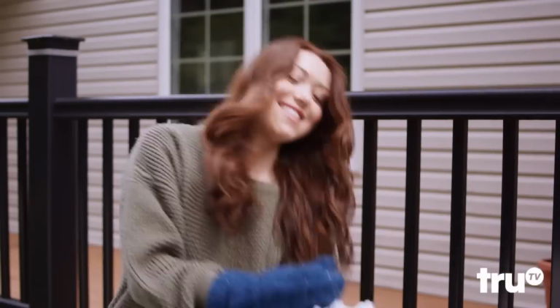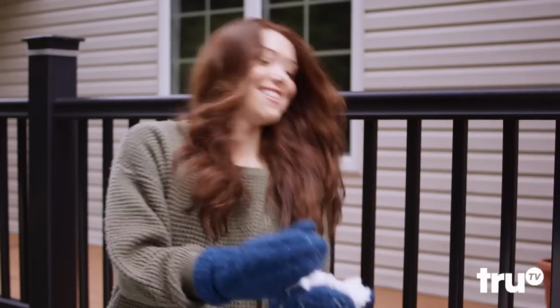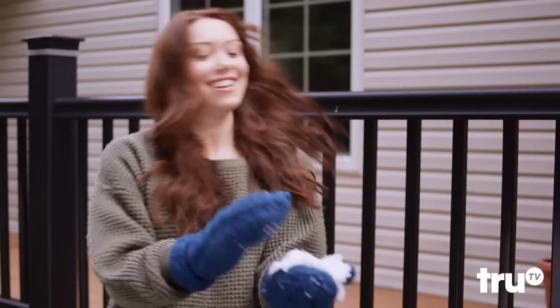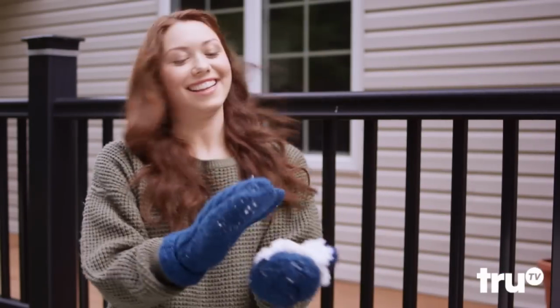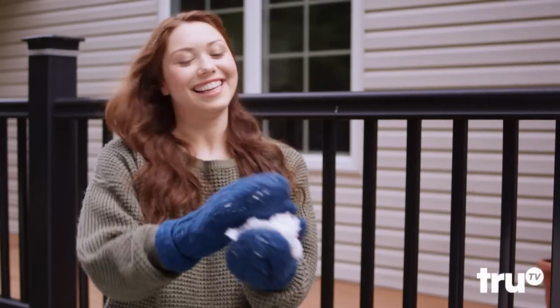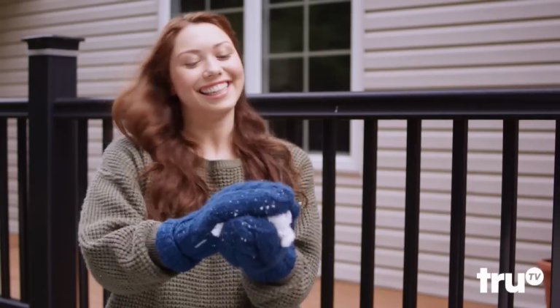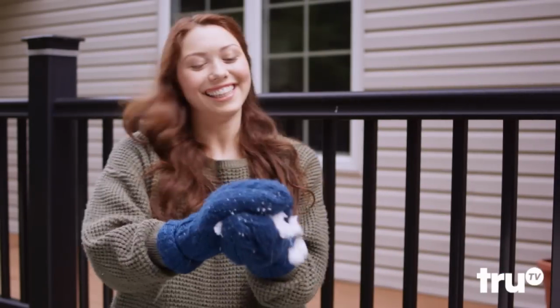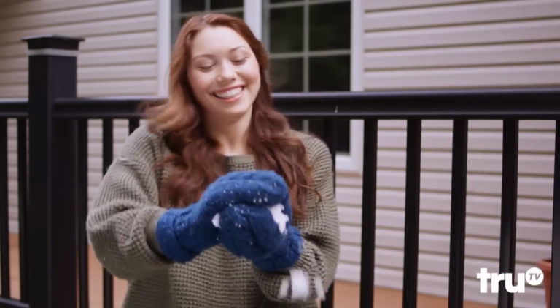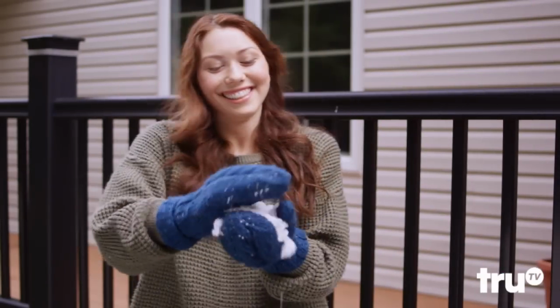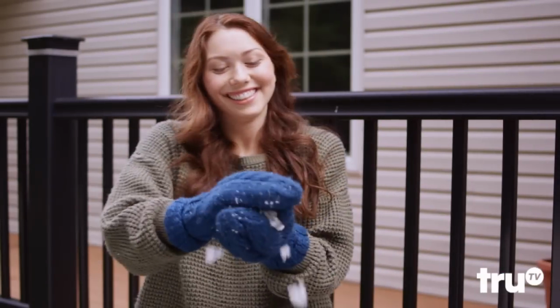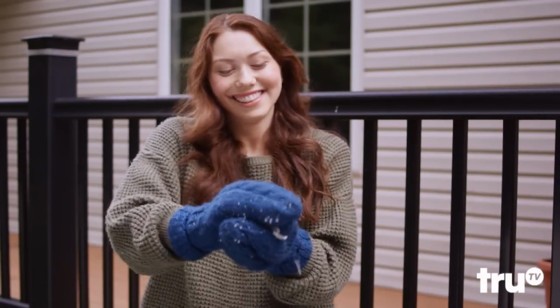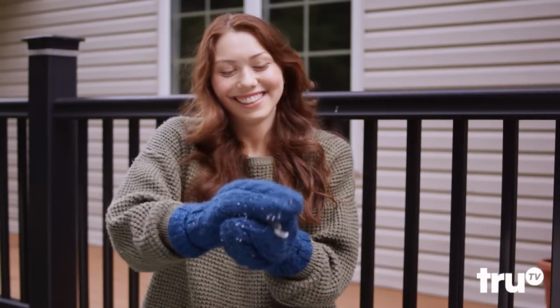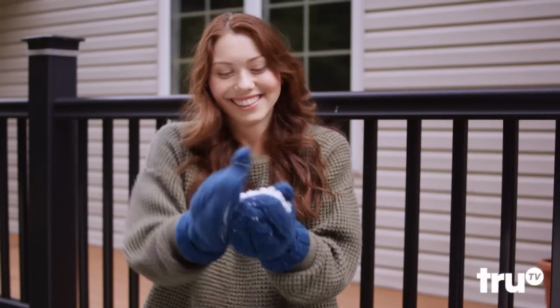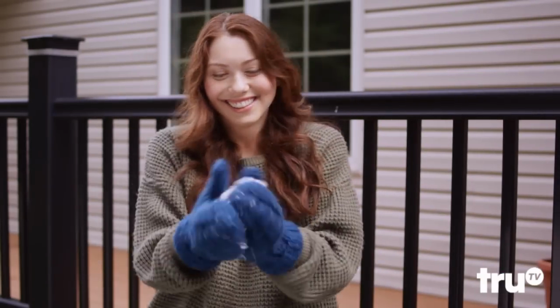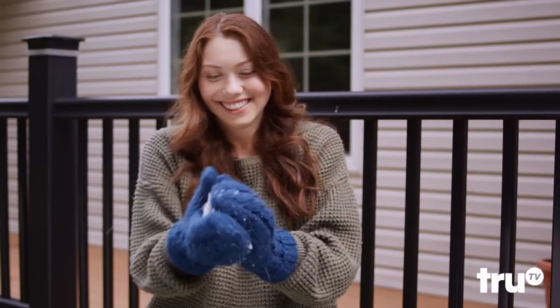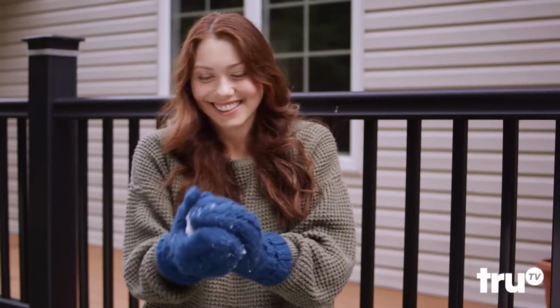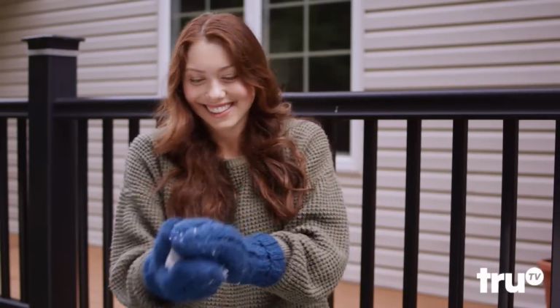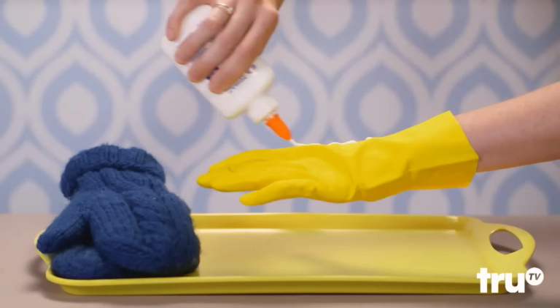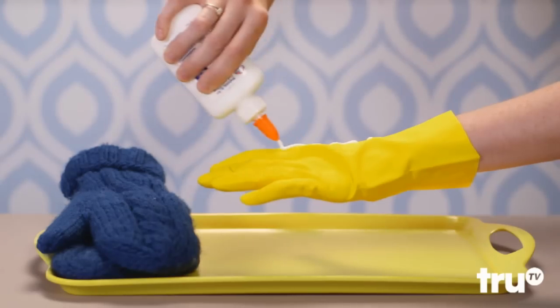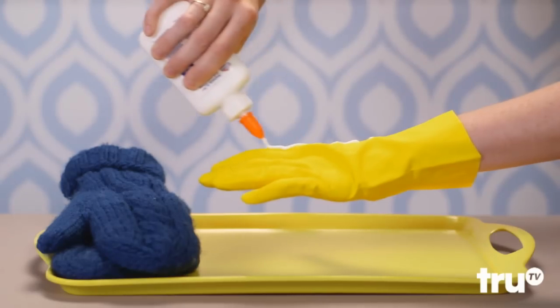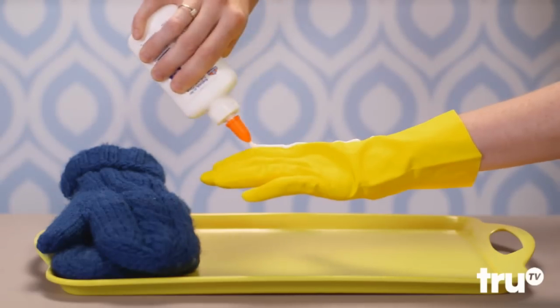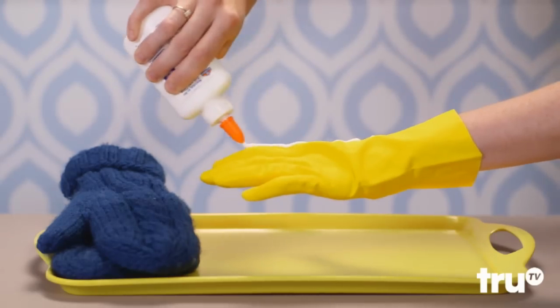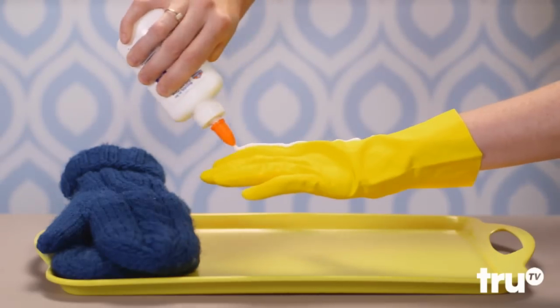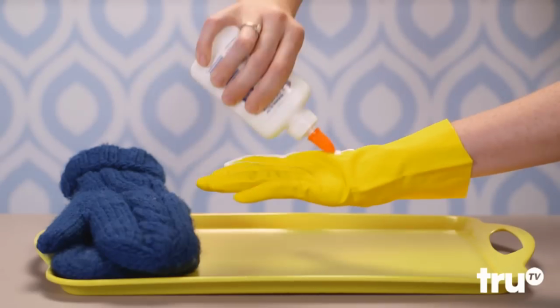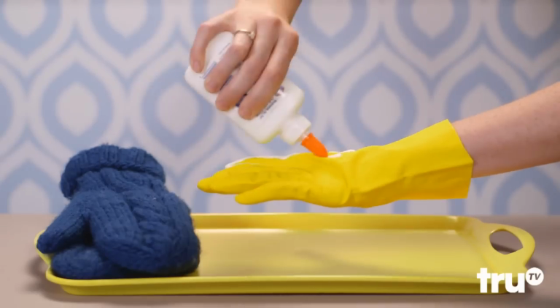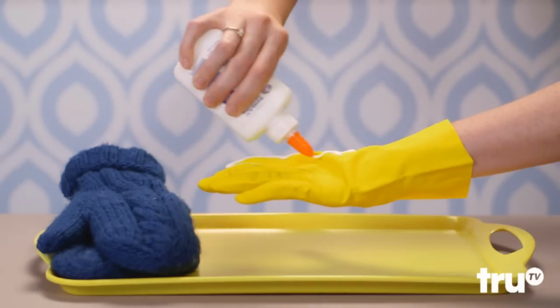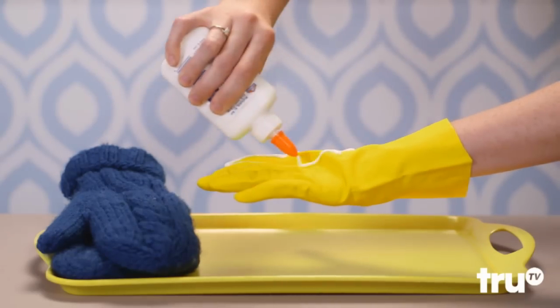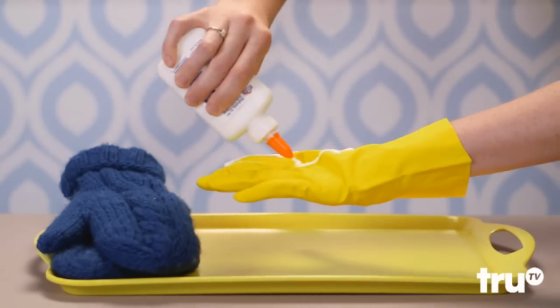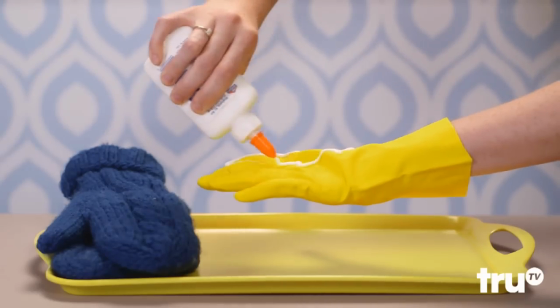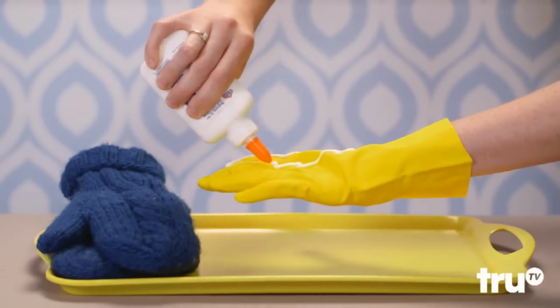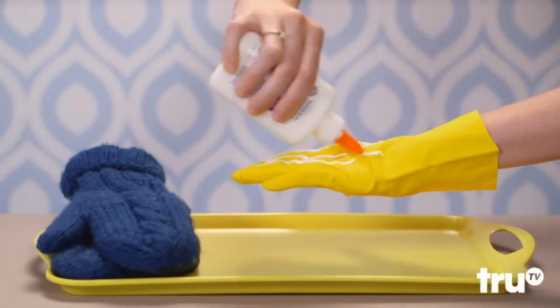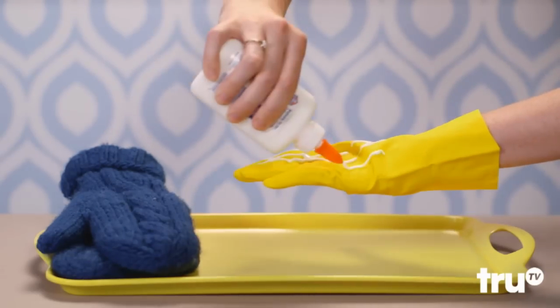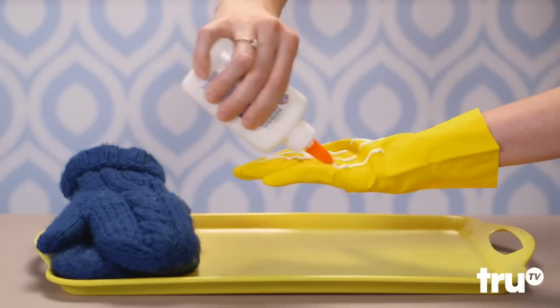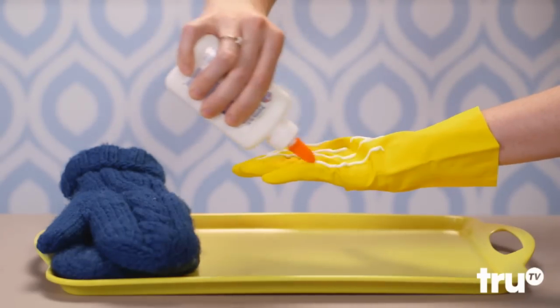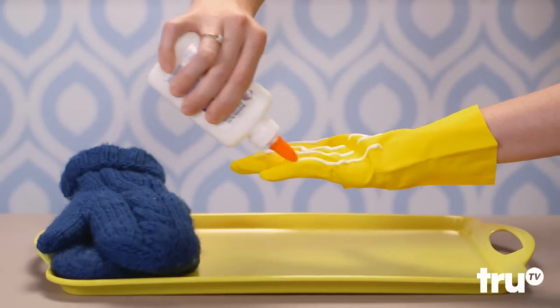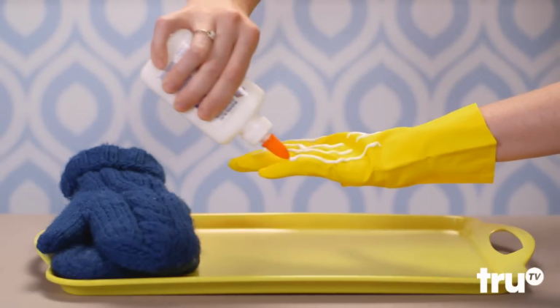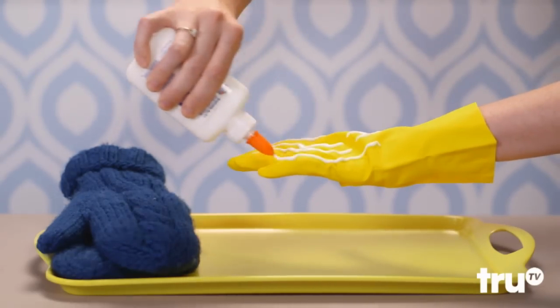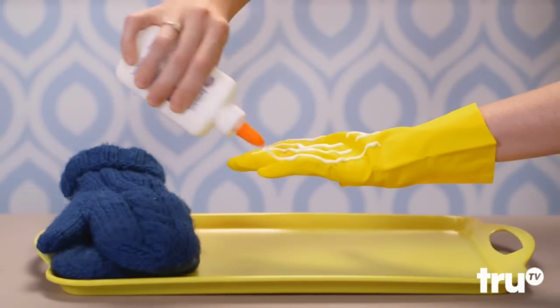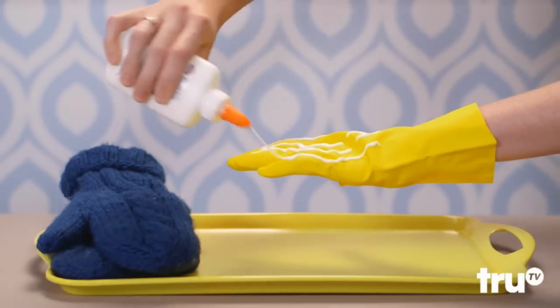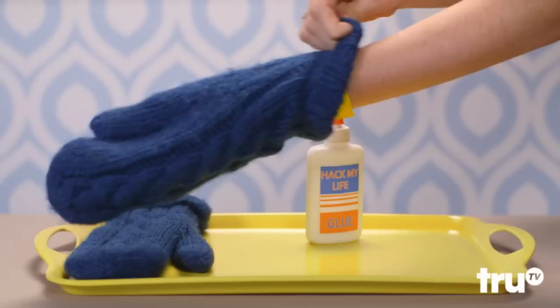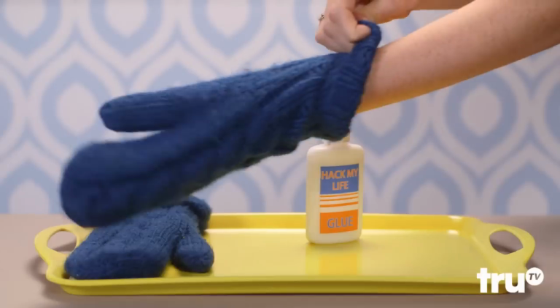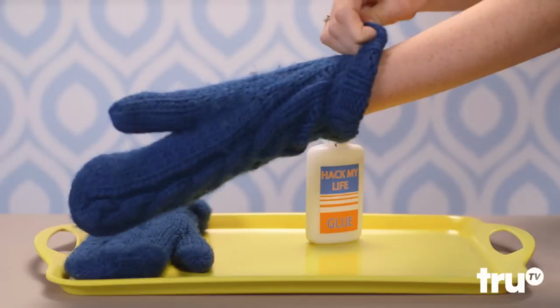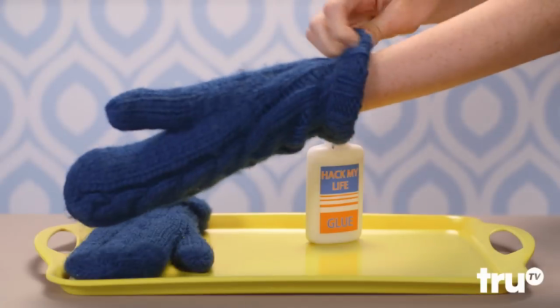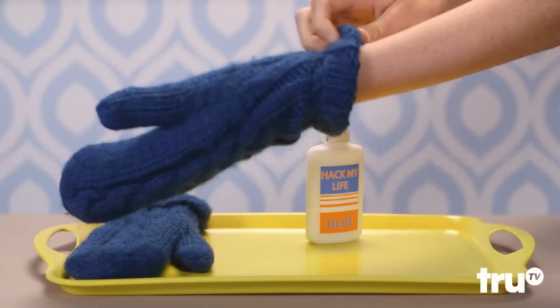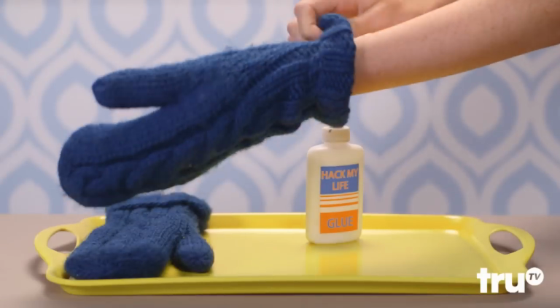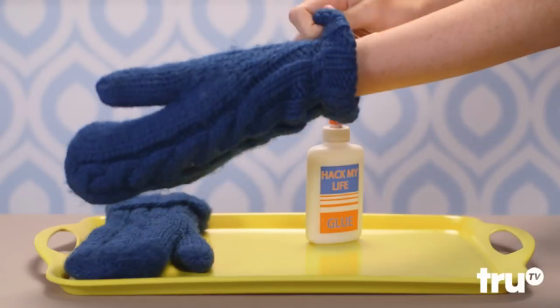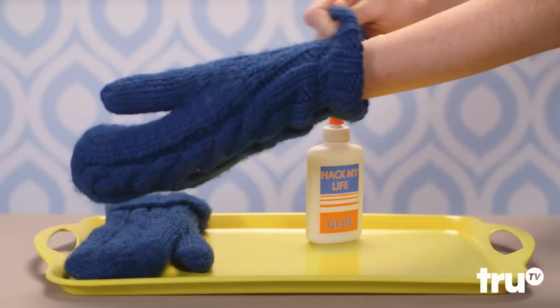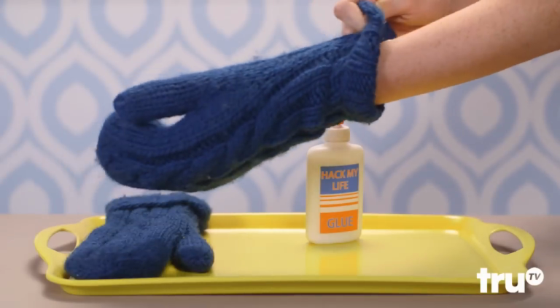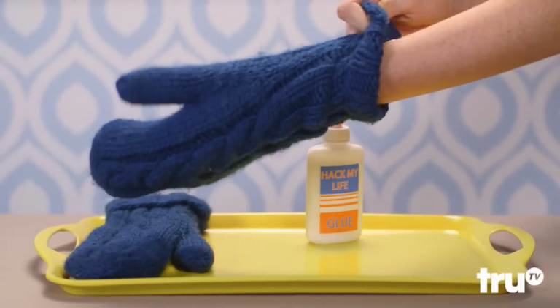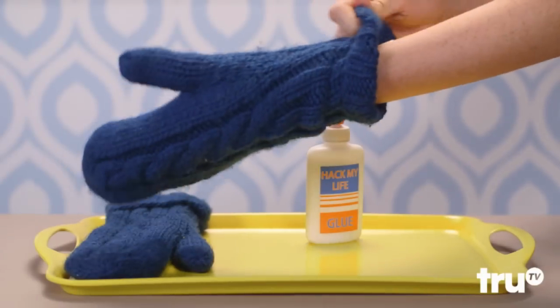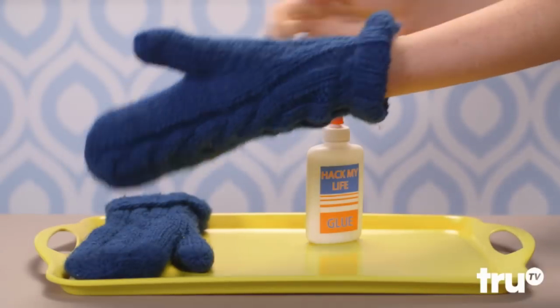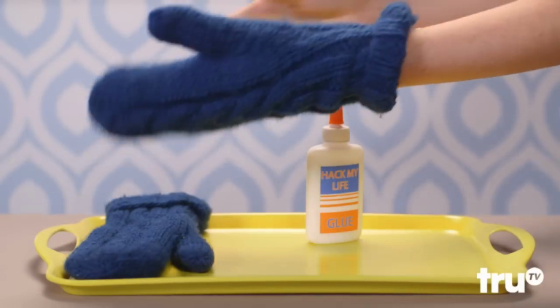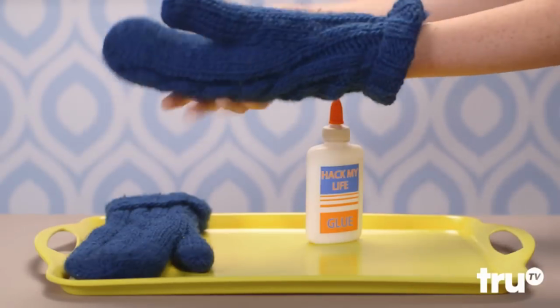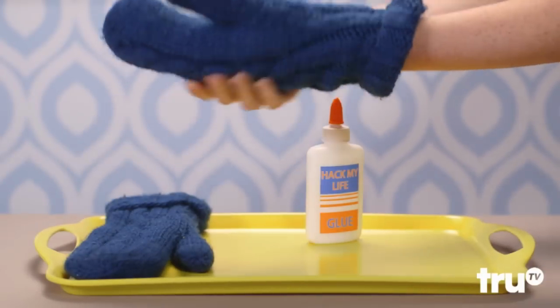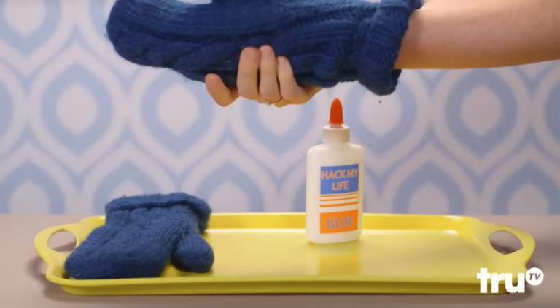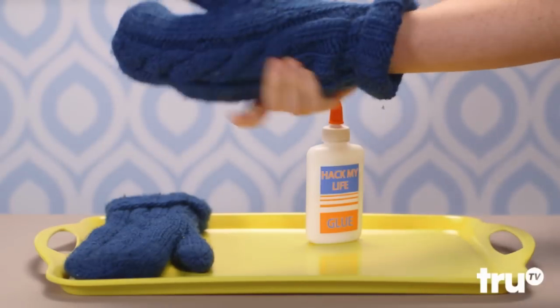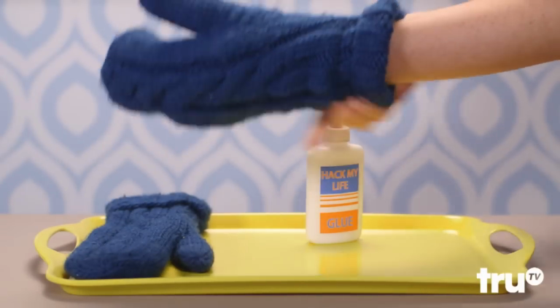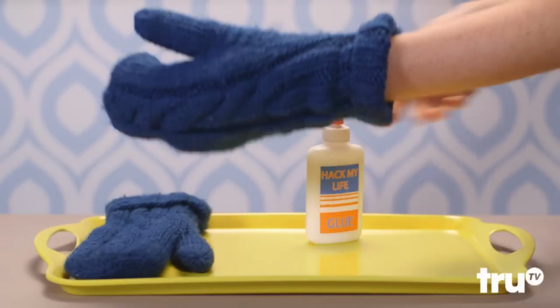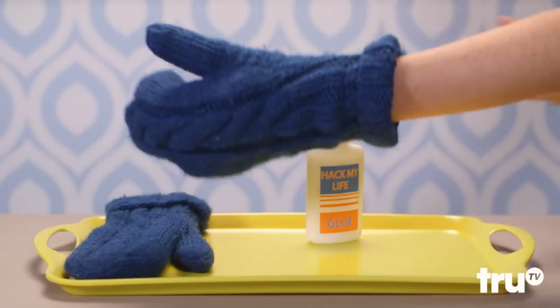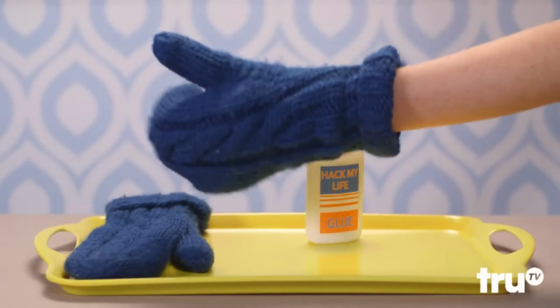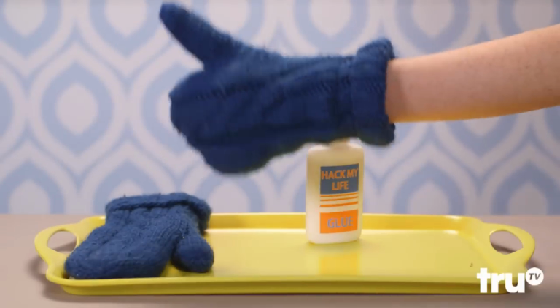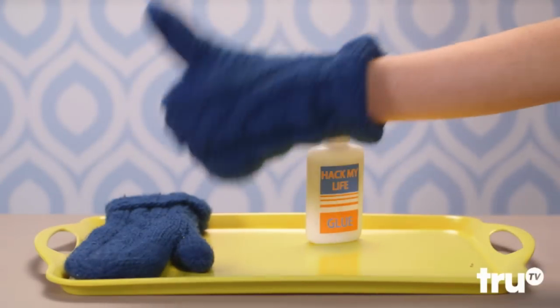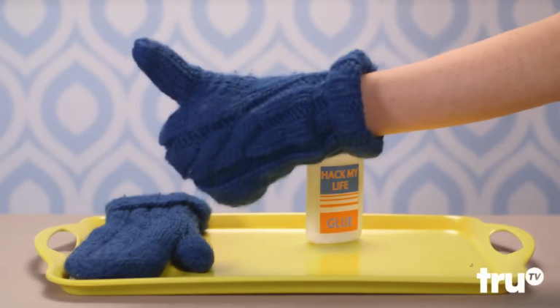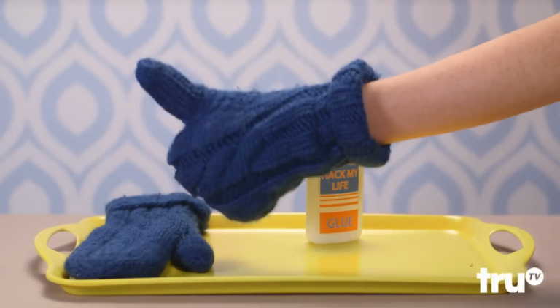Need a secret weapon against winter? Glue mittens over a pair of Rubber Gloves and just dare the snow to get in. All-star.